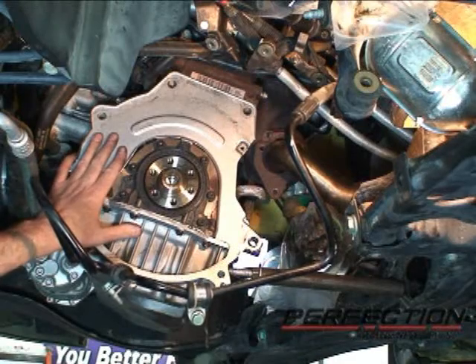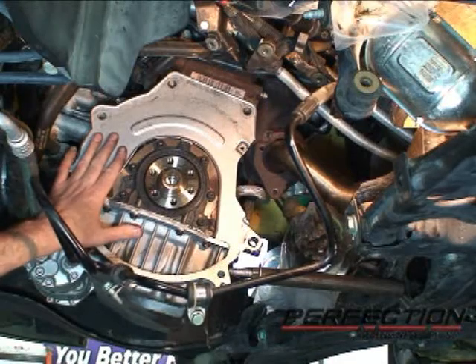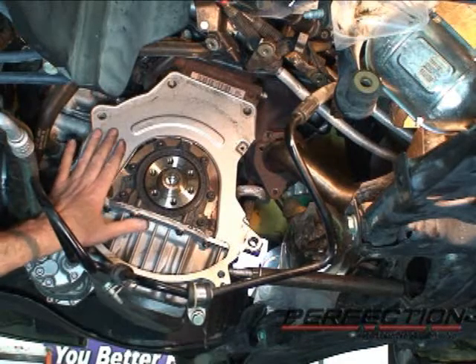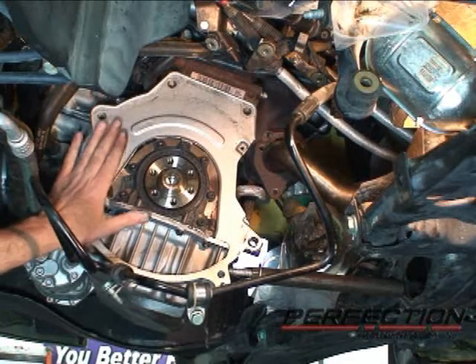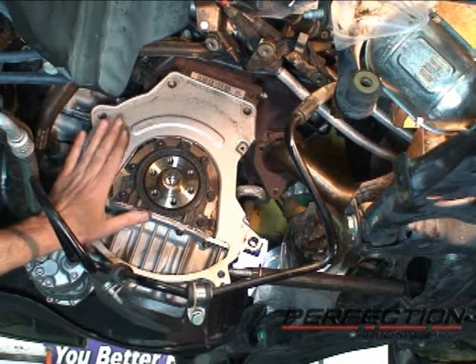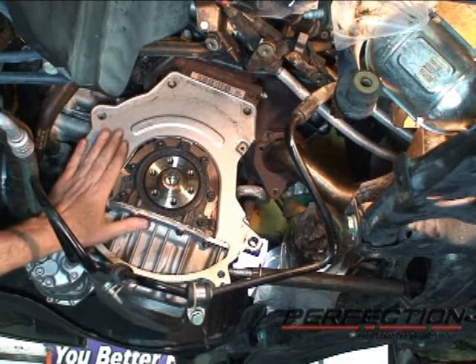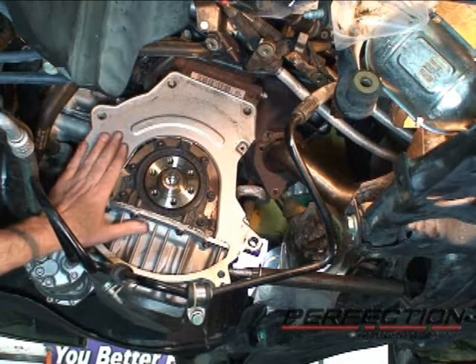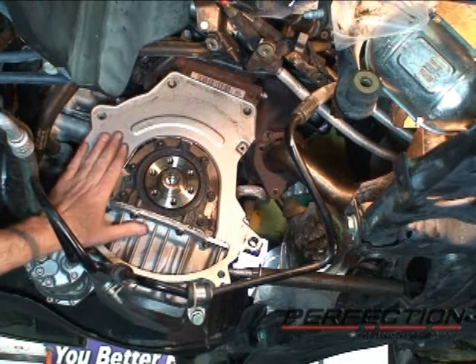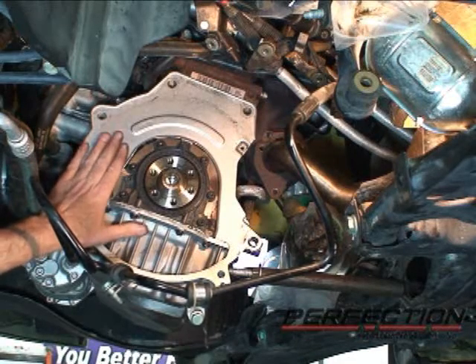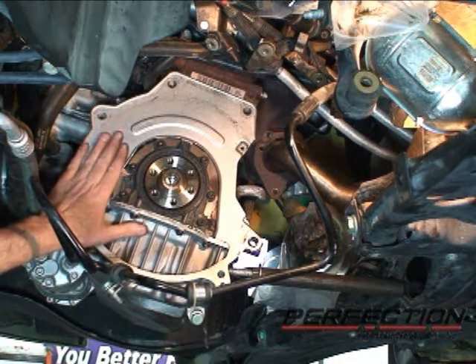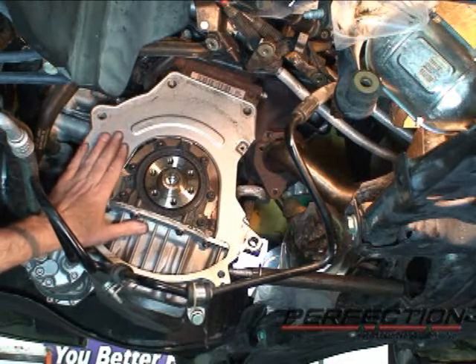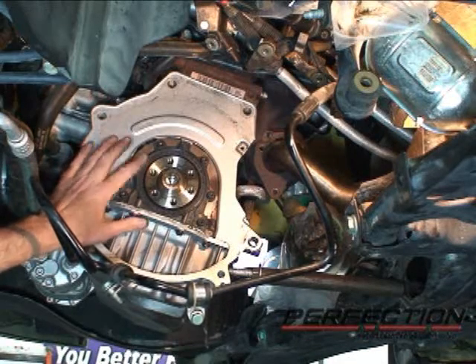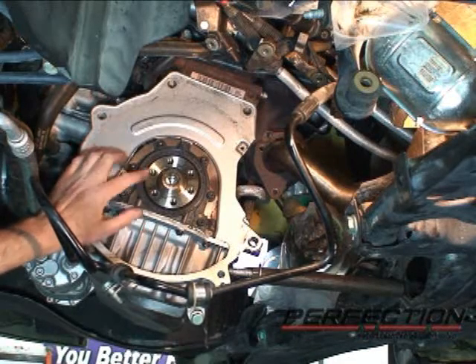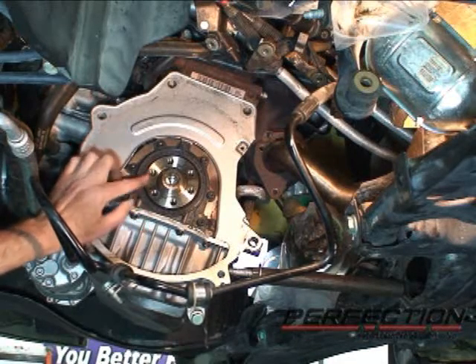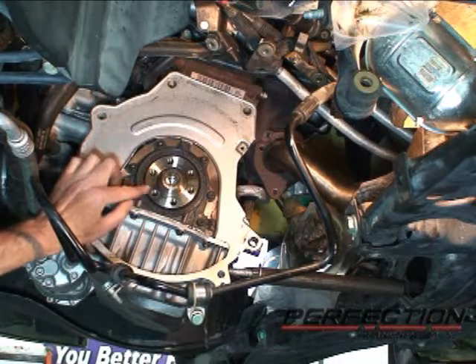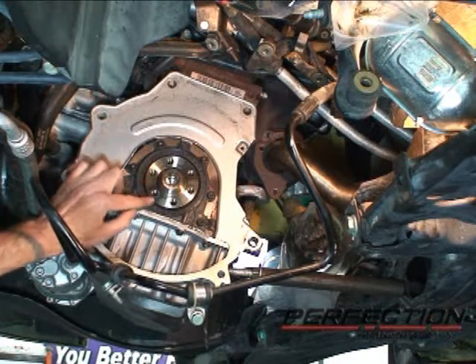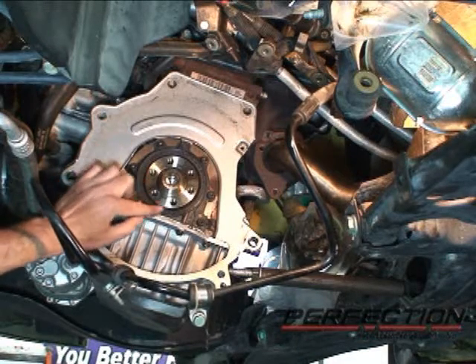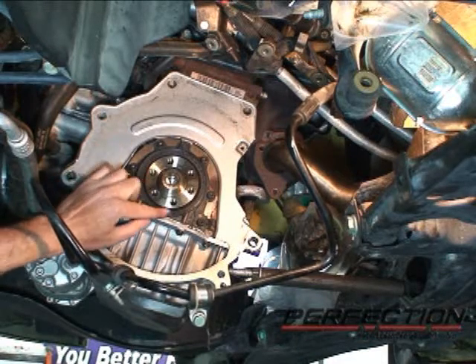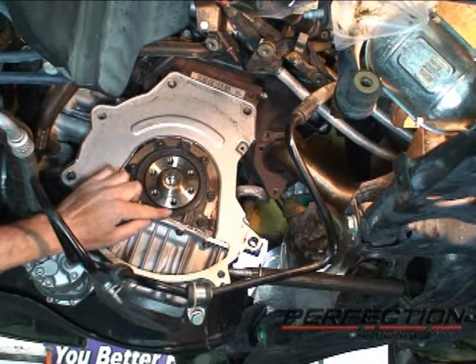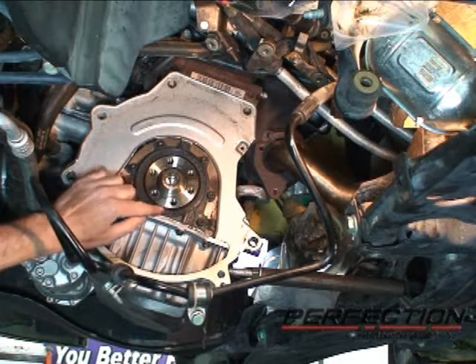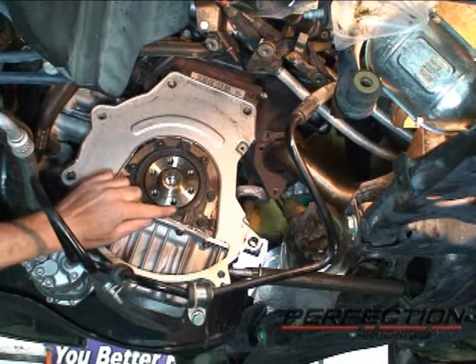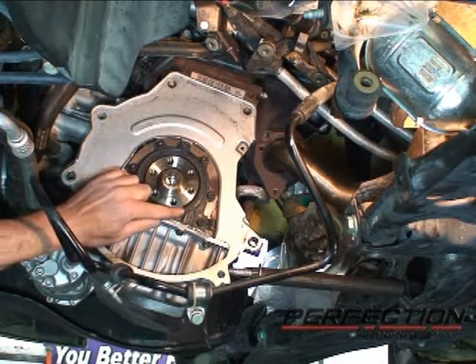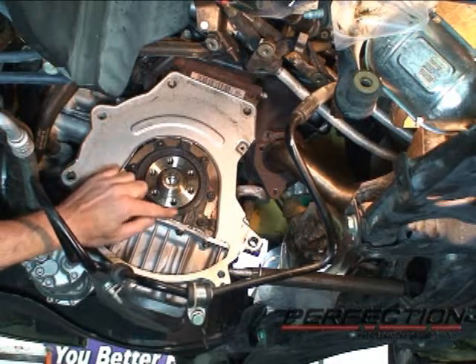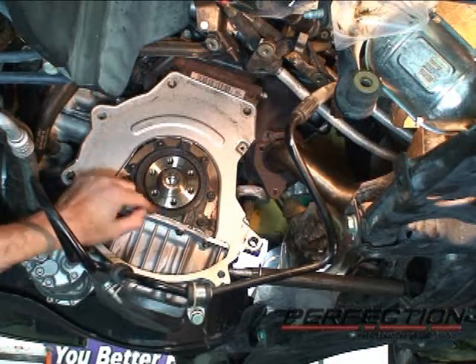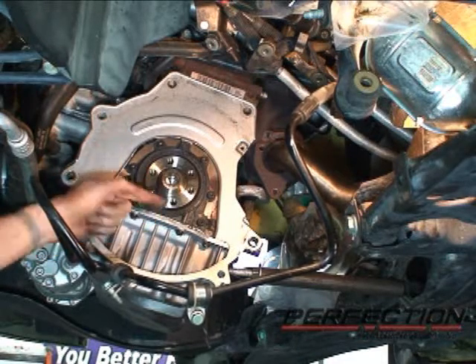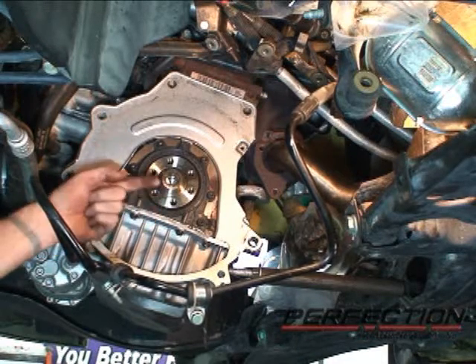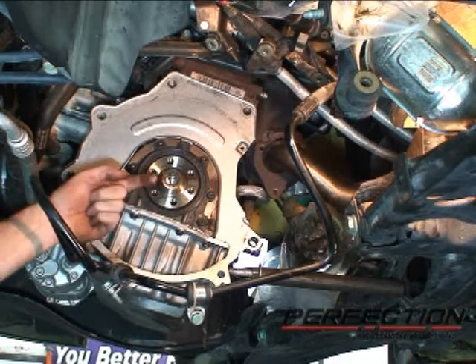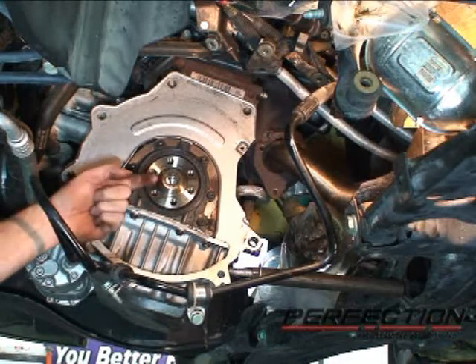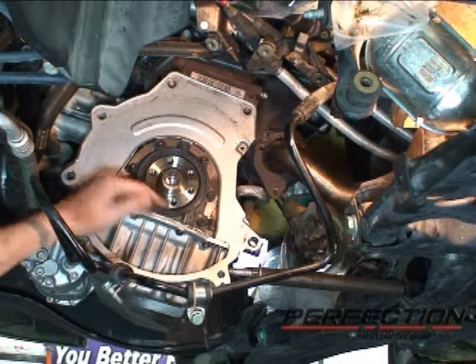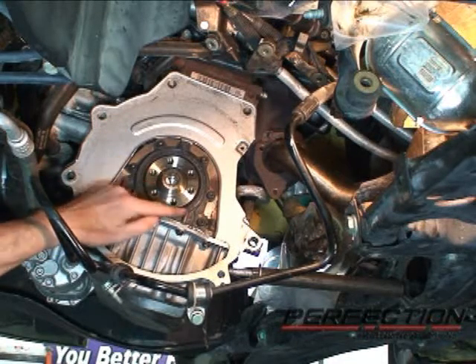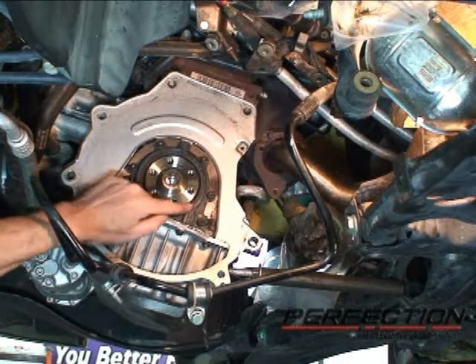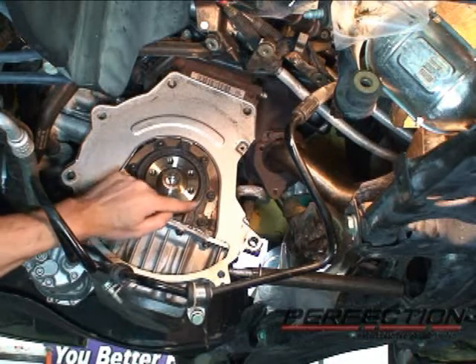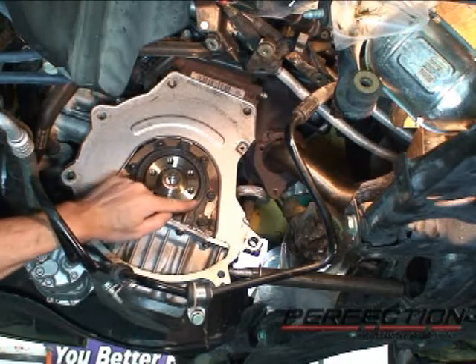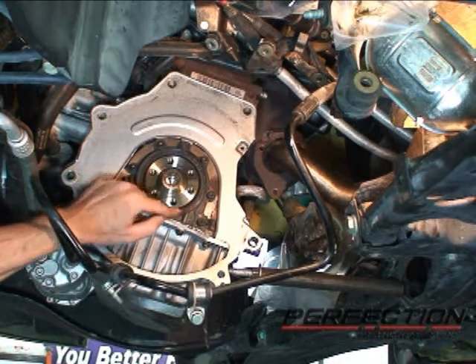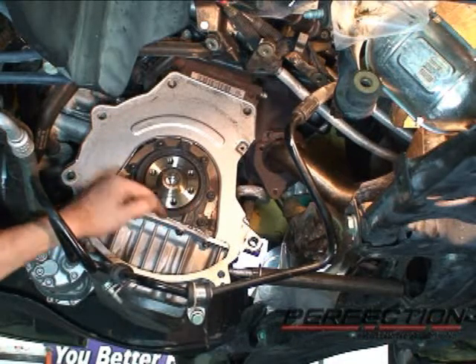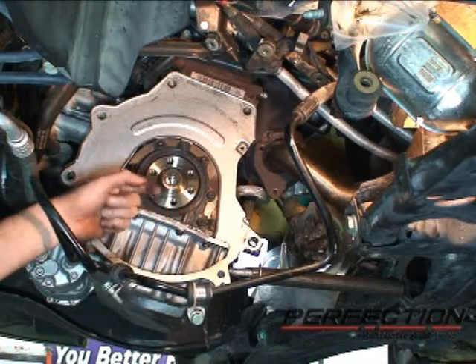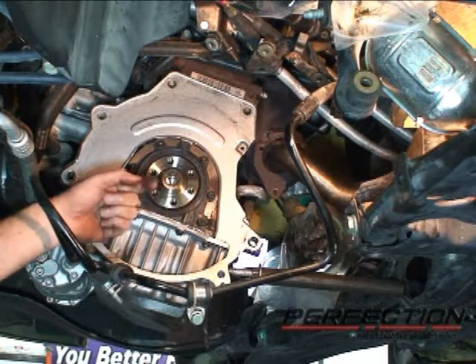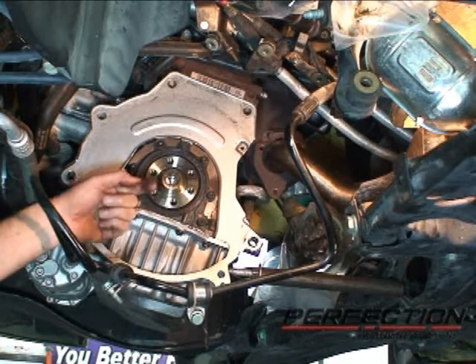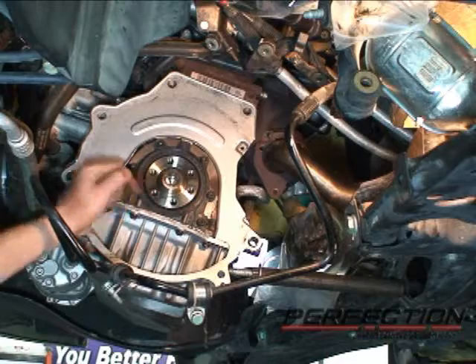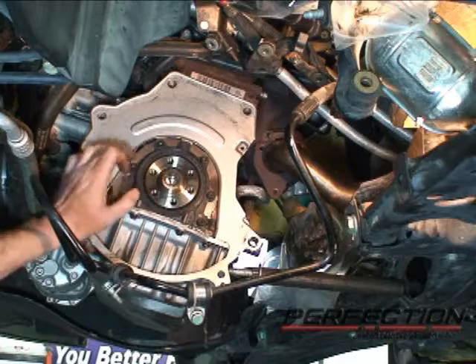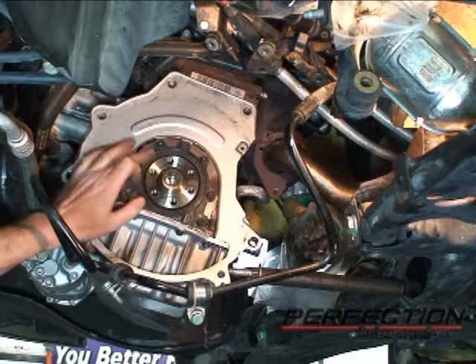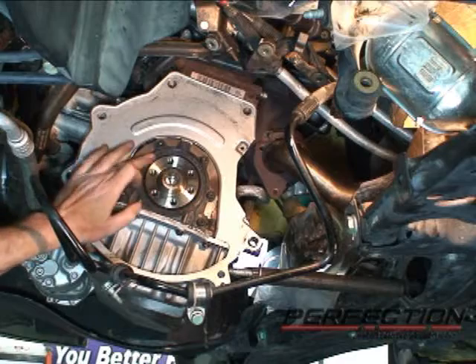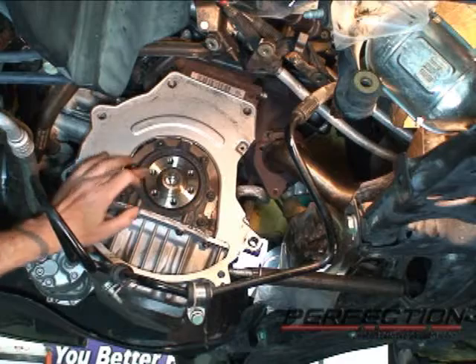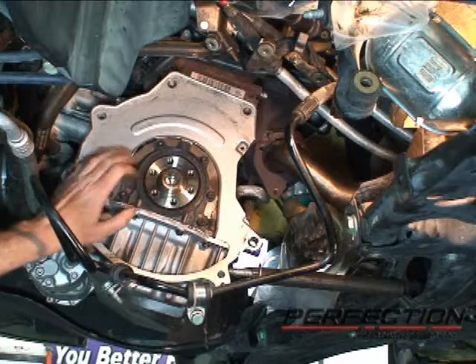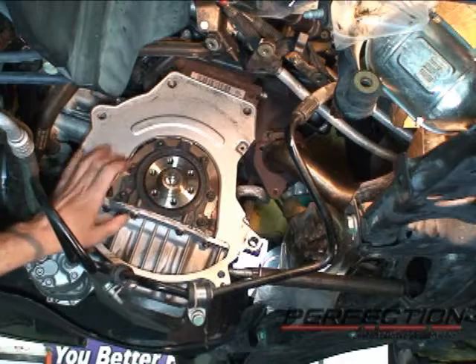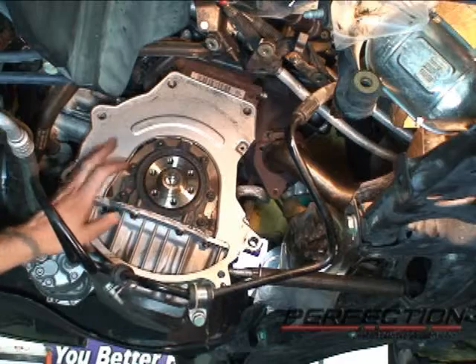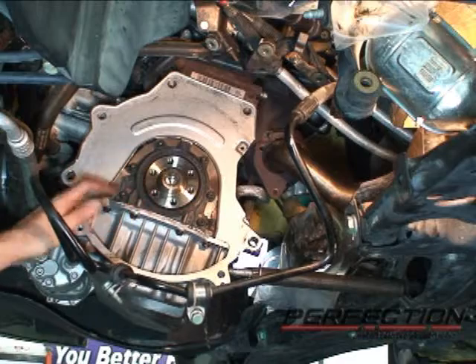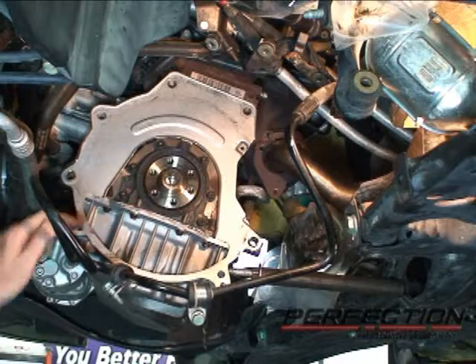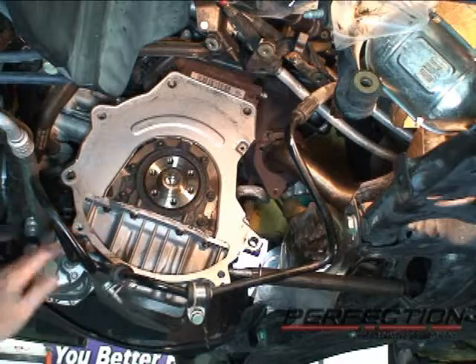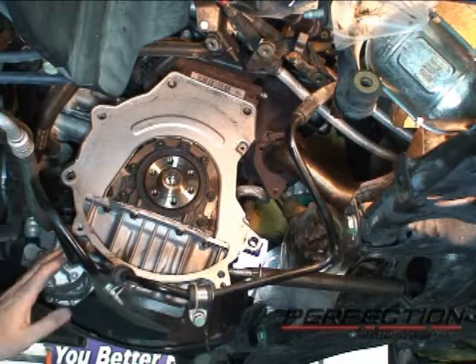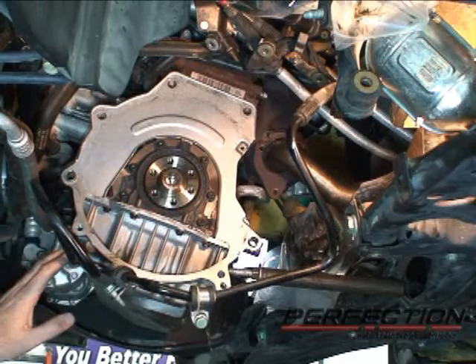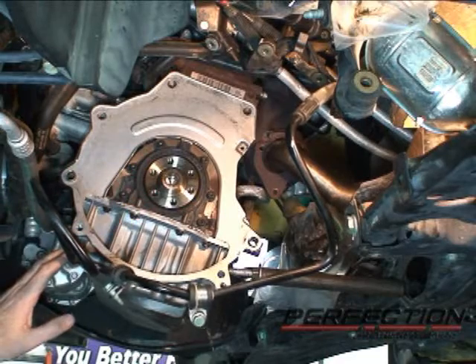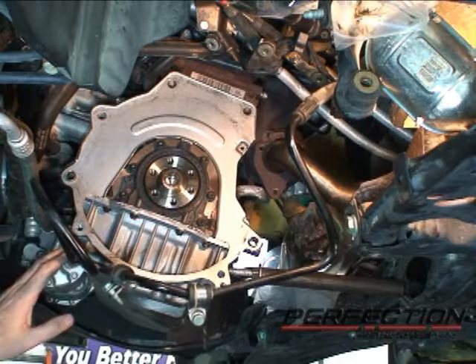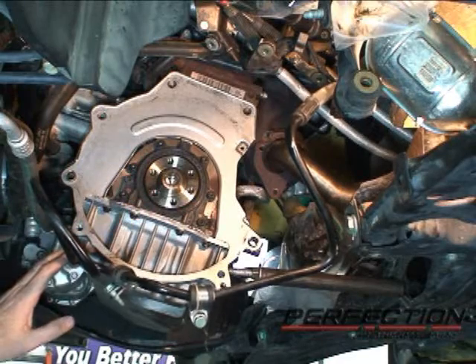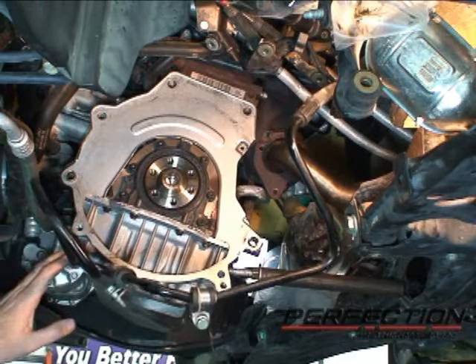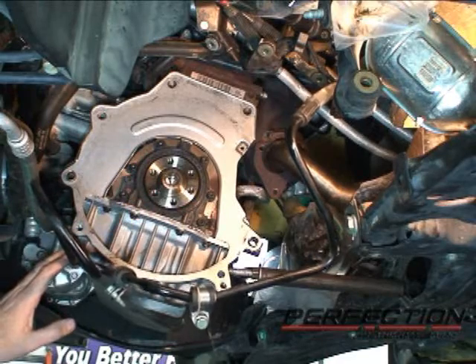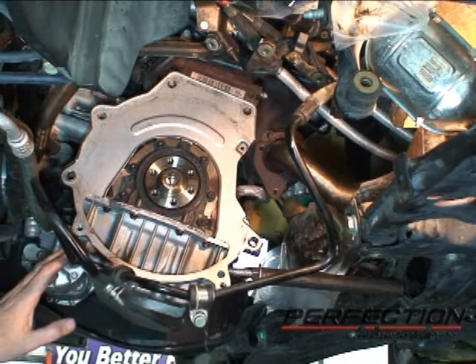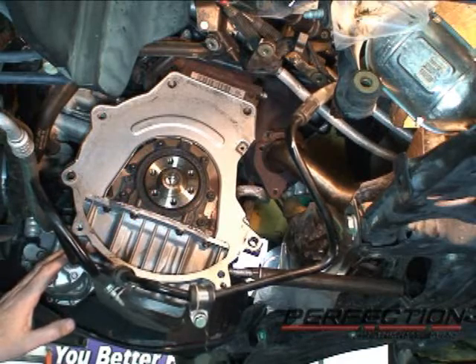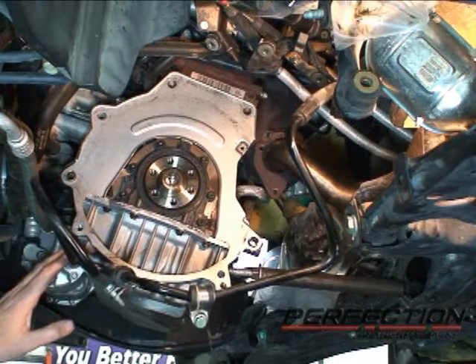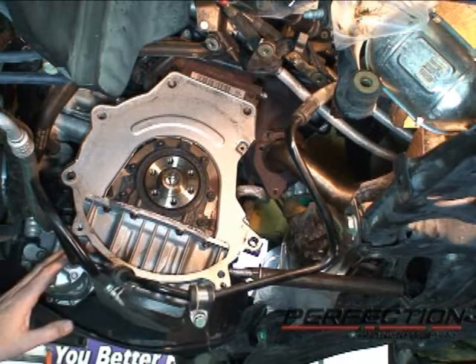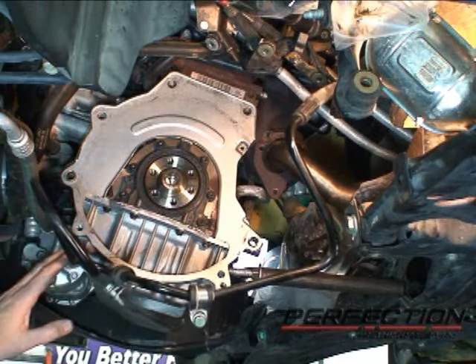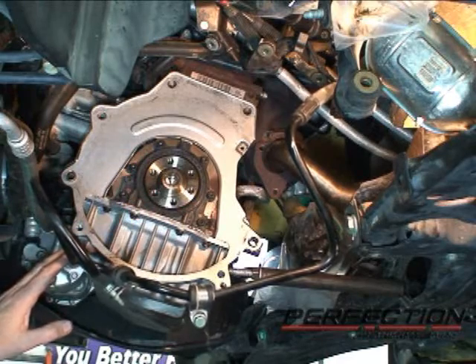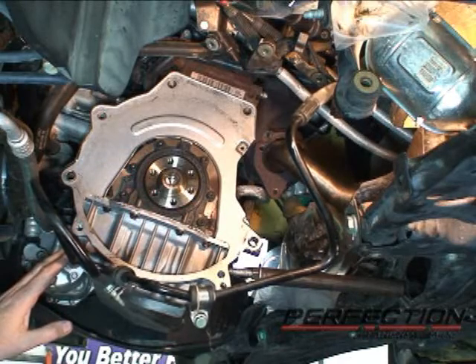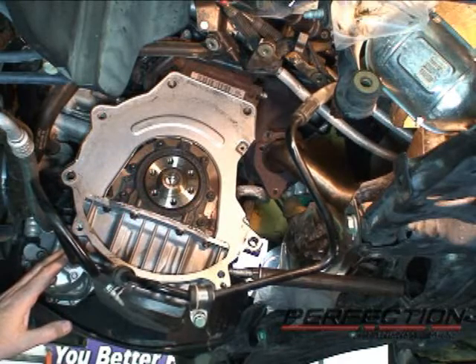In the back of the engine, all nice and clean — no oil coming off the rear main. Looks like we're in real good shape there.